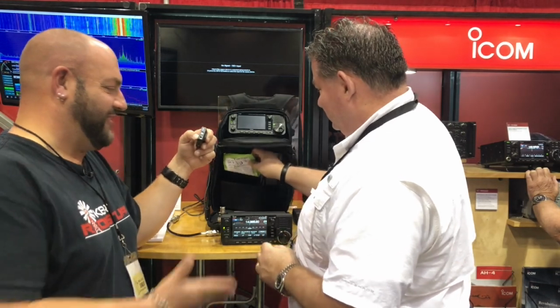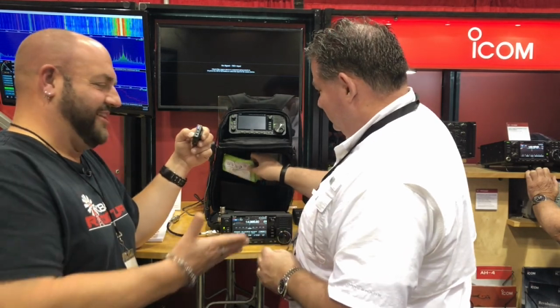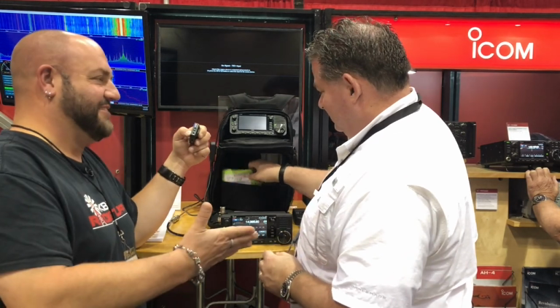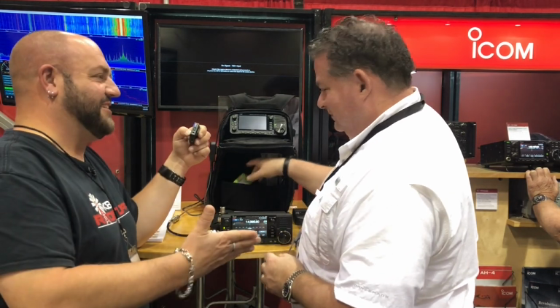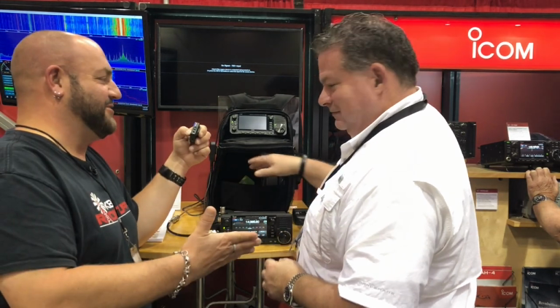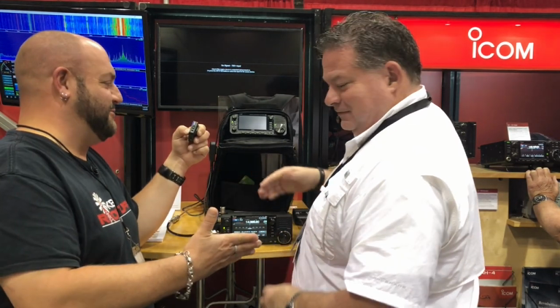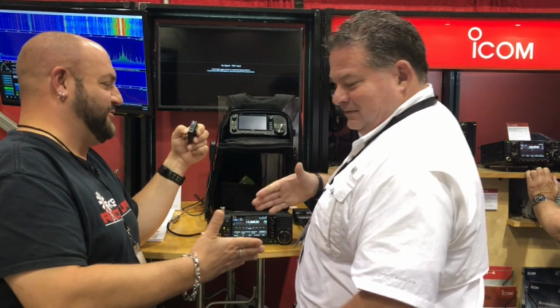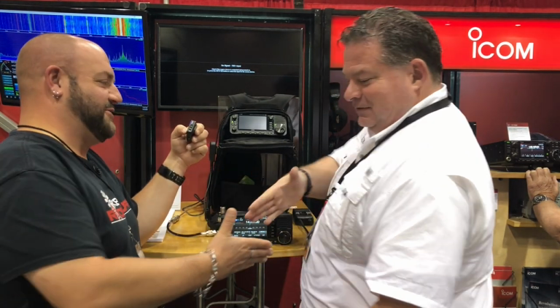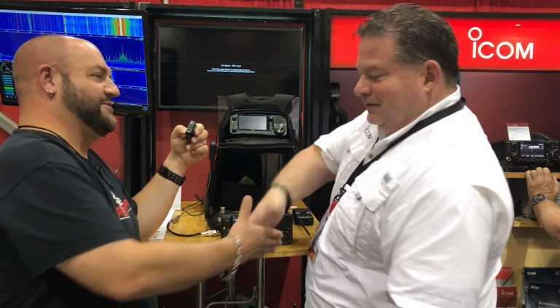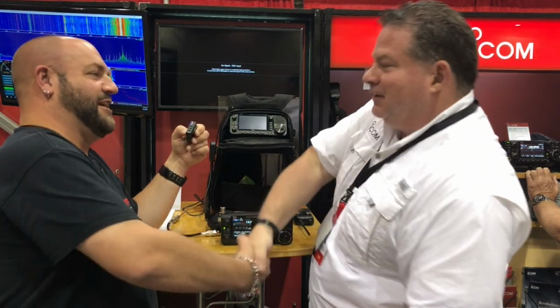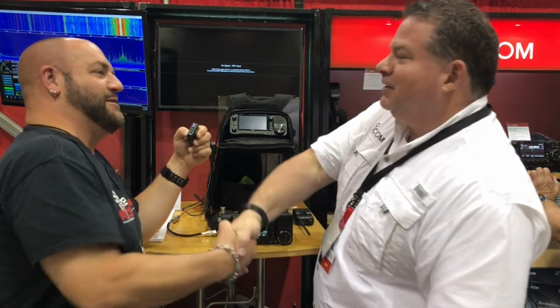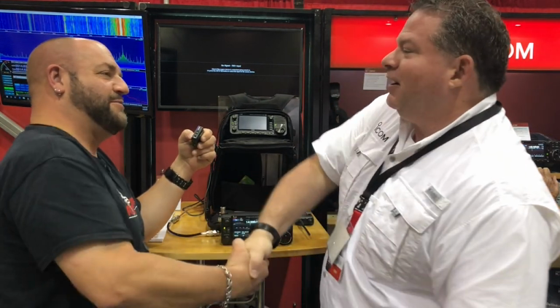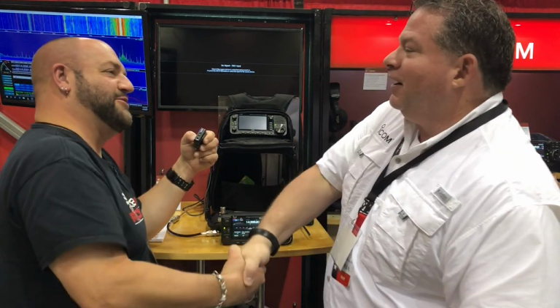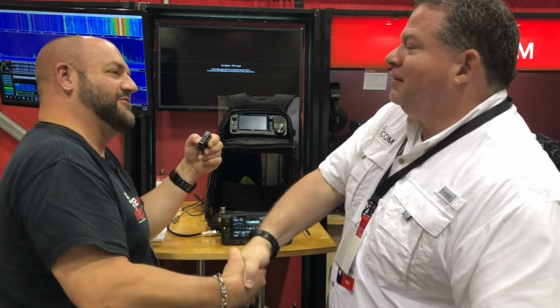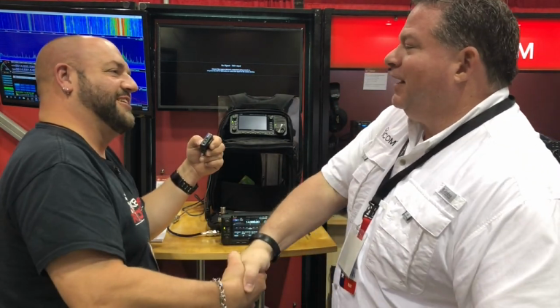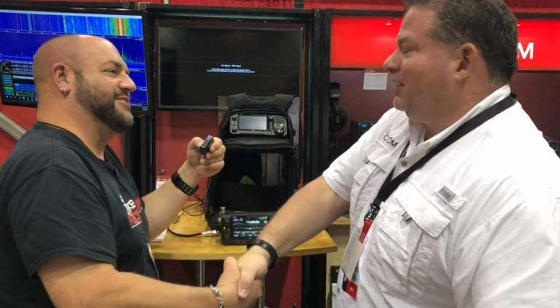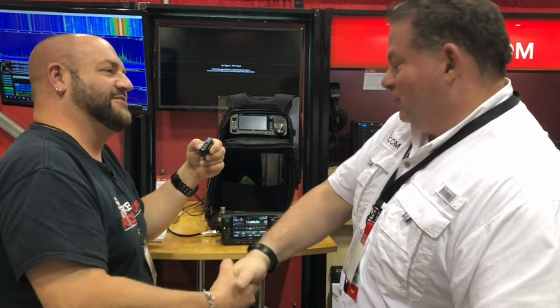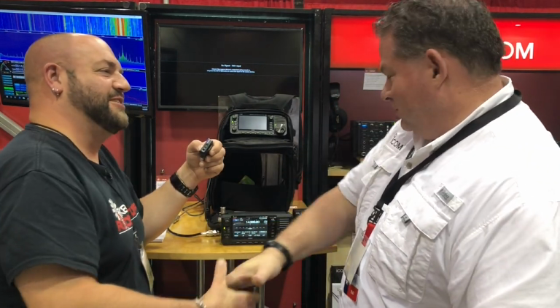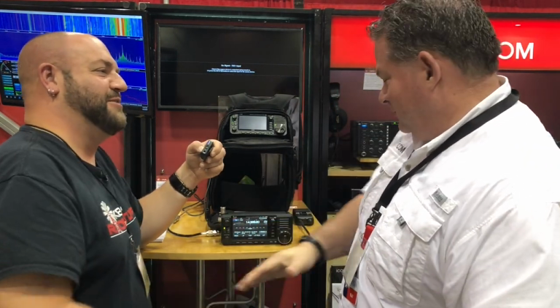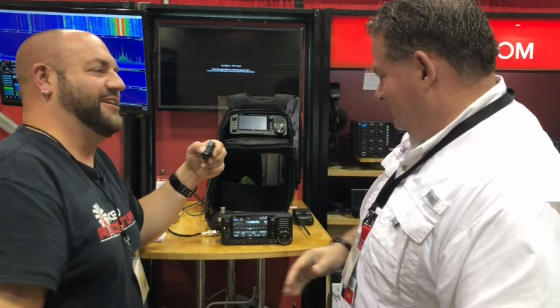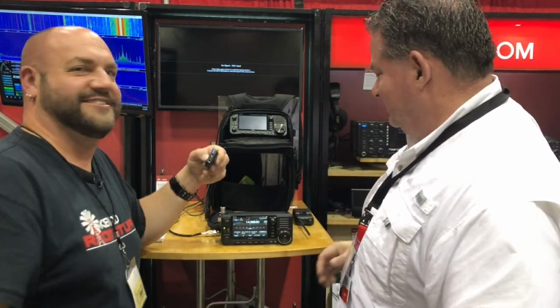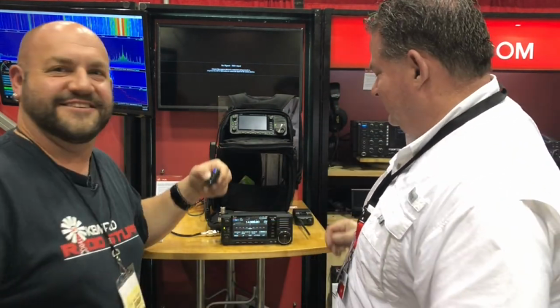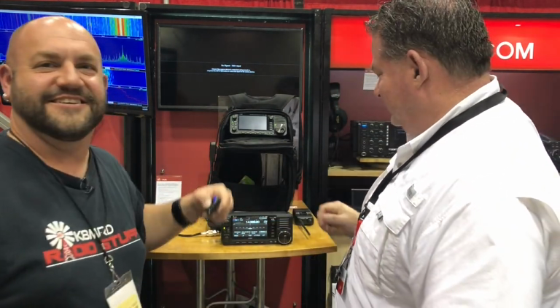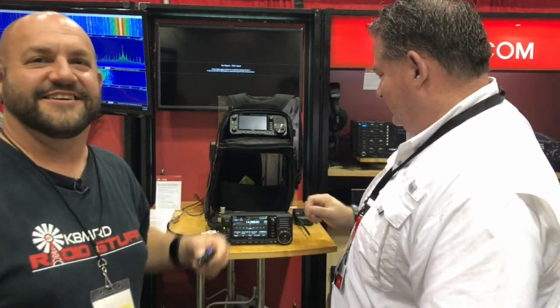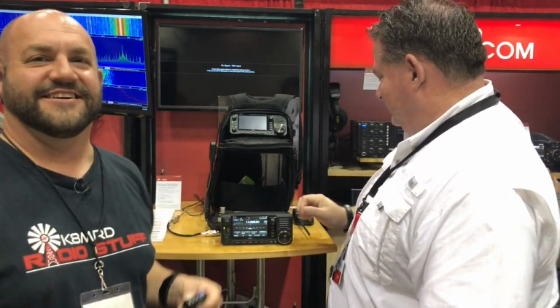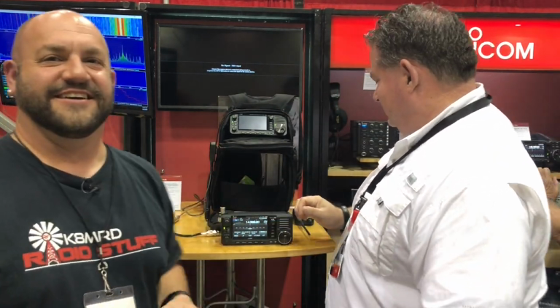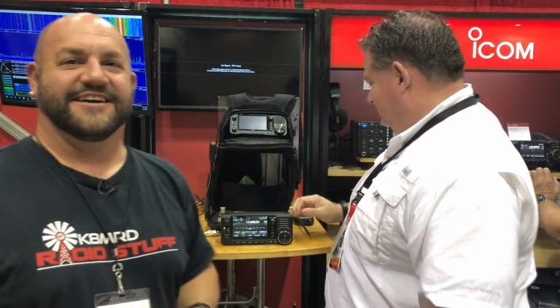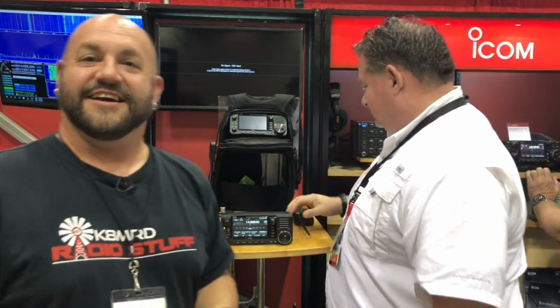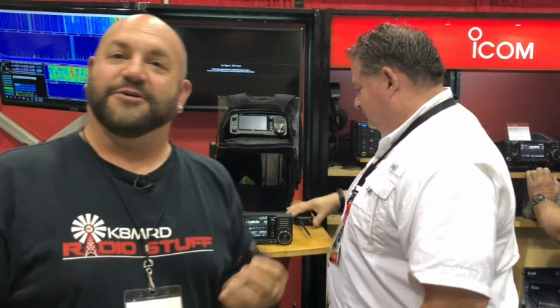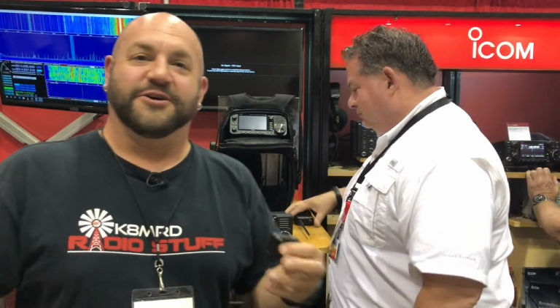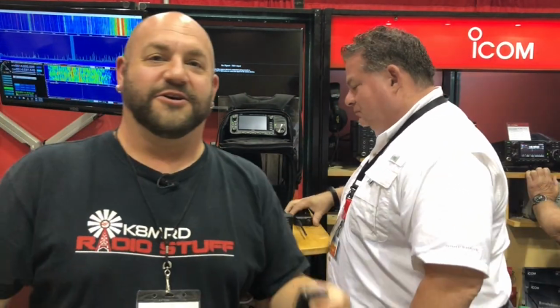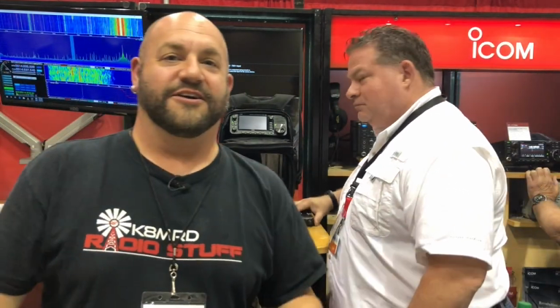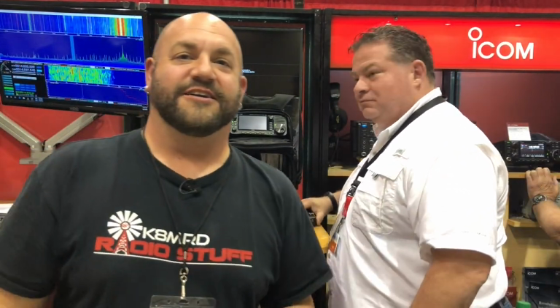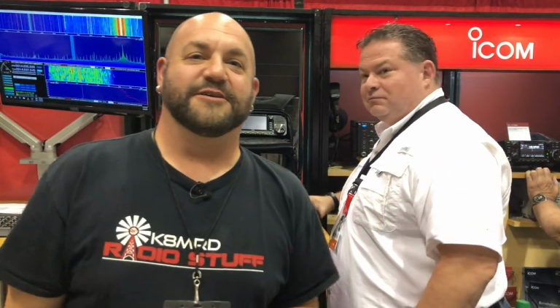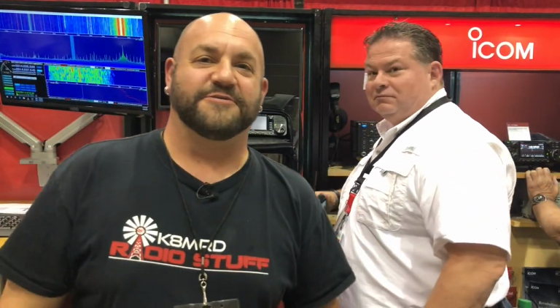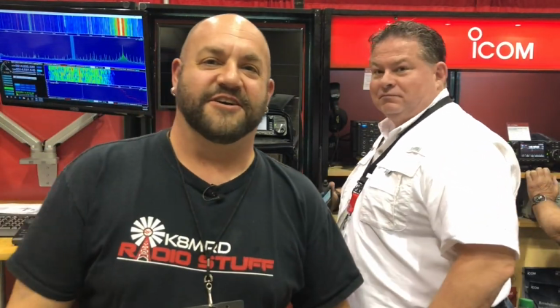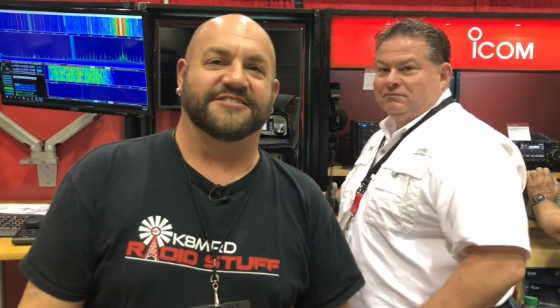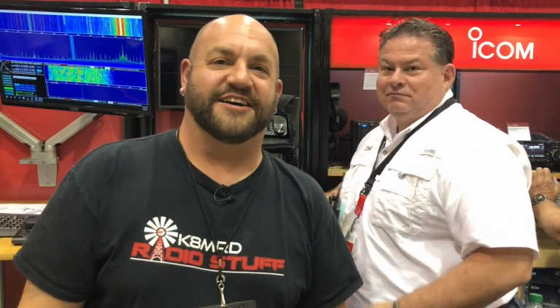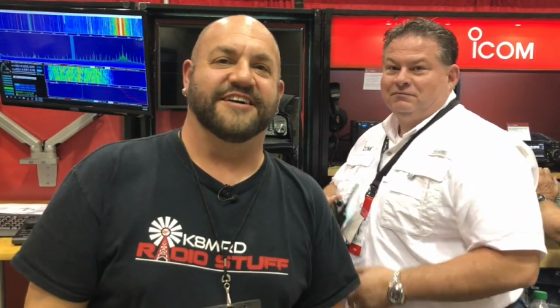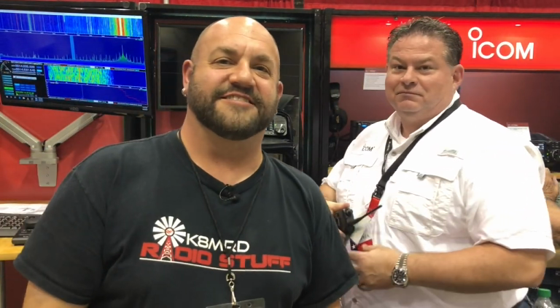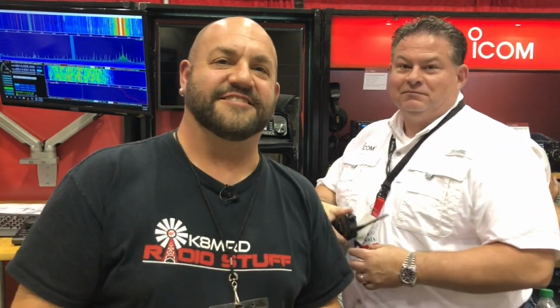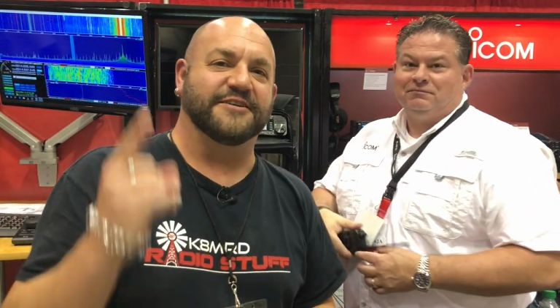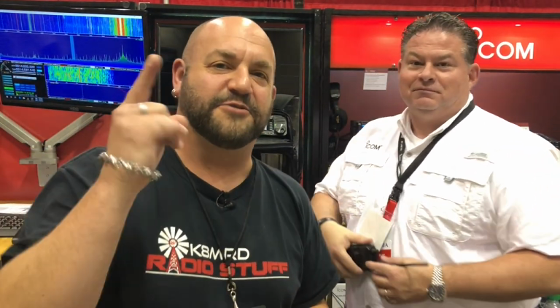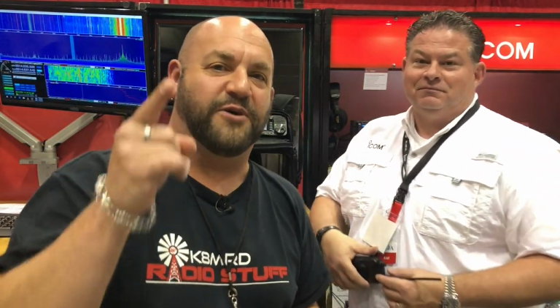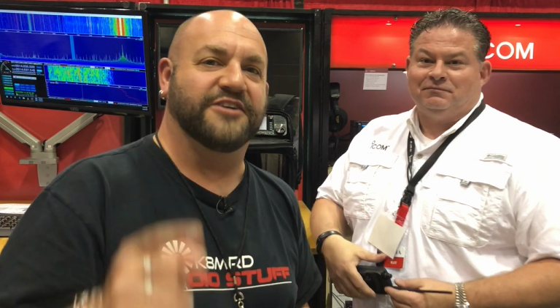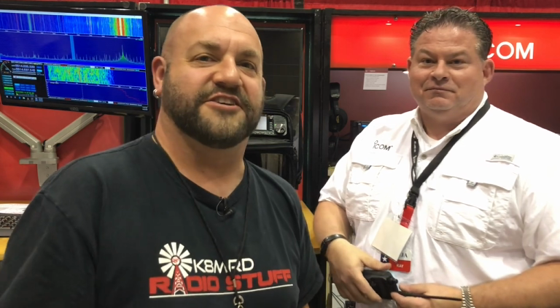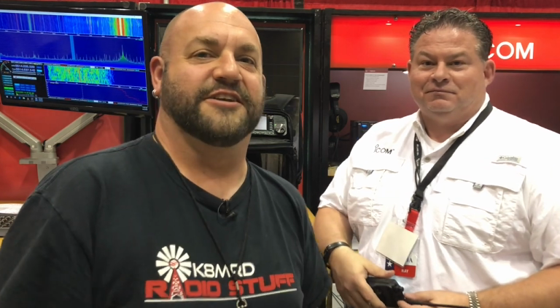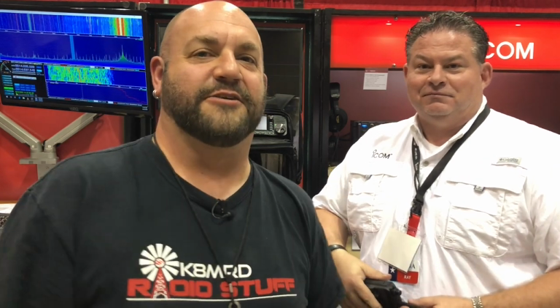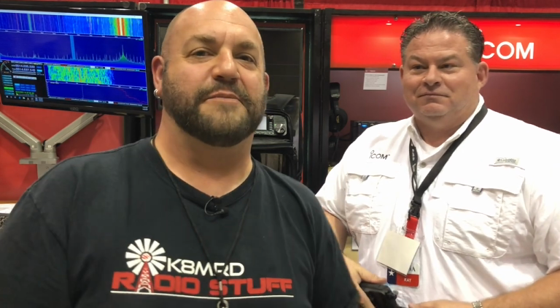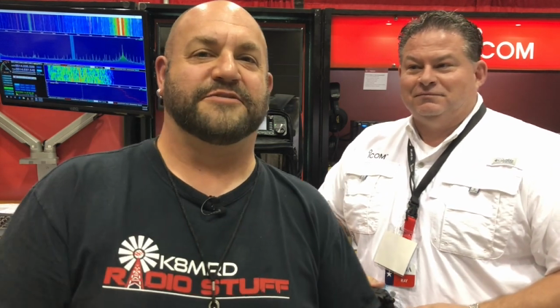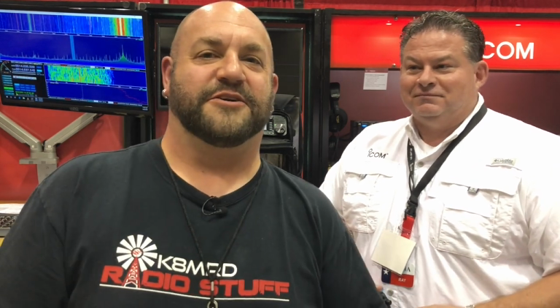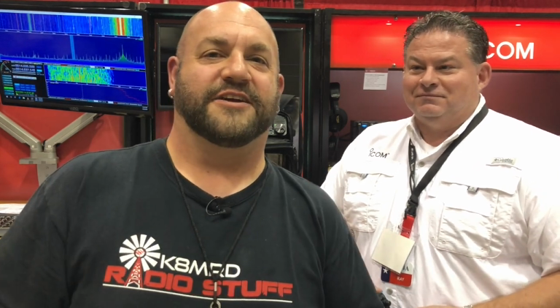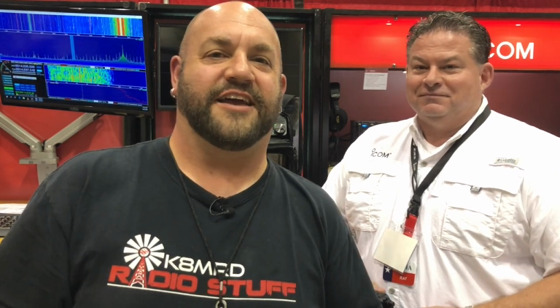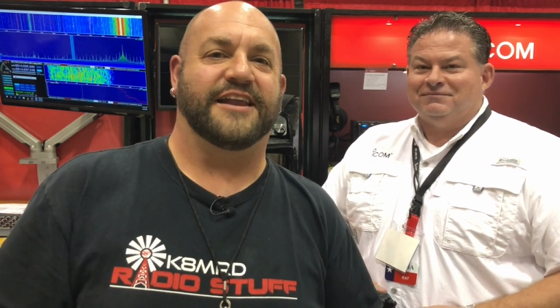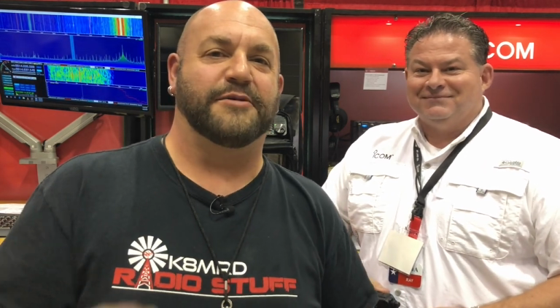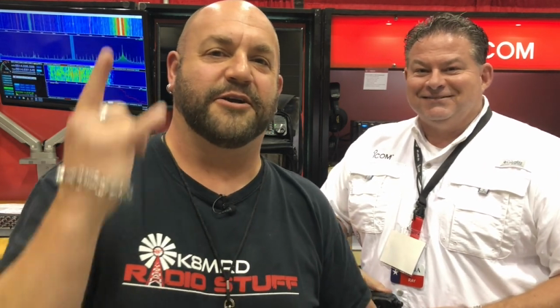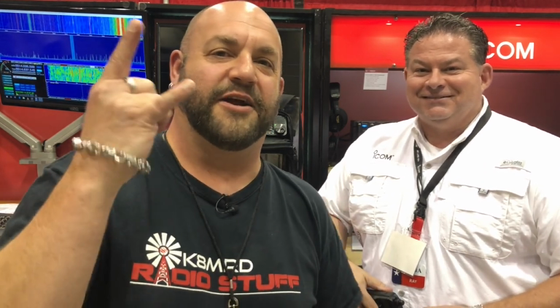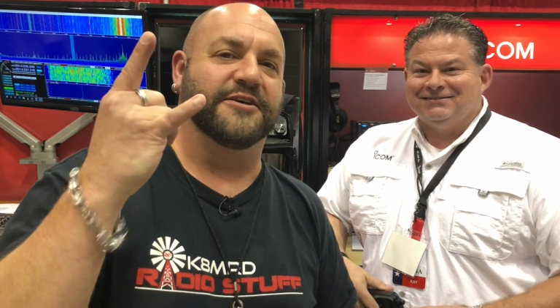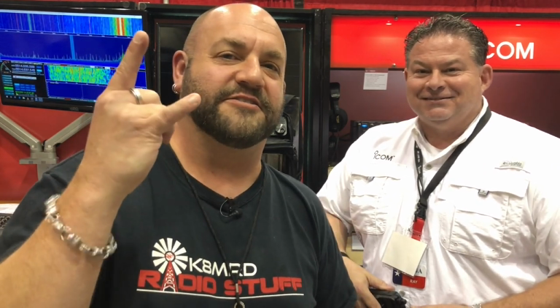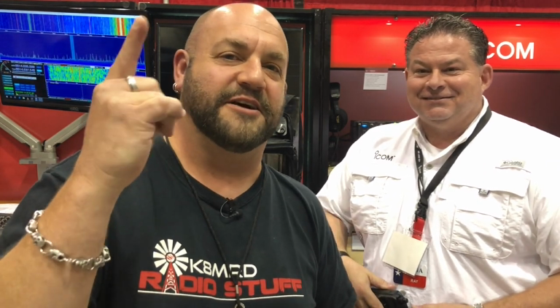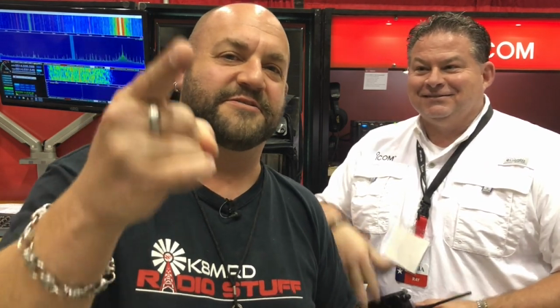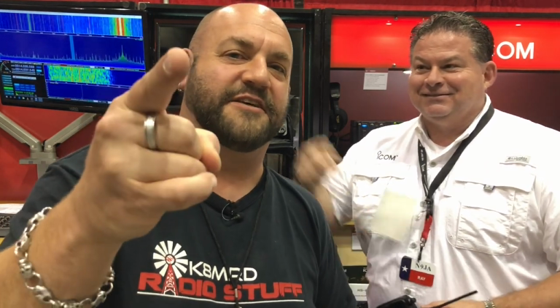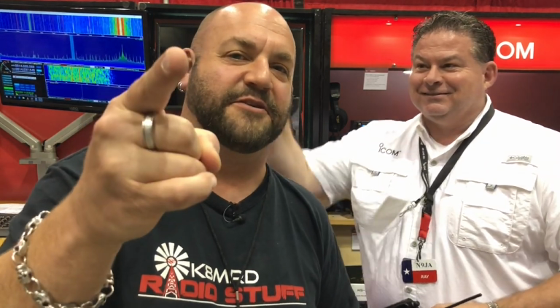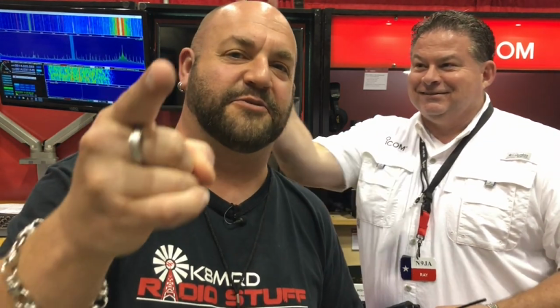Ray, thanks so much for your time — good seeing you, buddy. Well, you heard it here first, guys. Thanks for watching another episode of K8MRD Radio Stuff. 73.